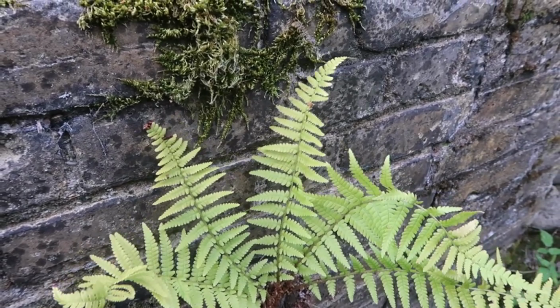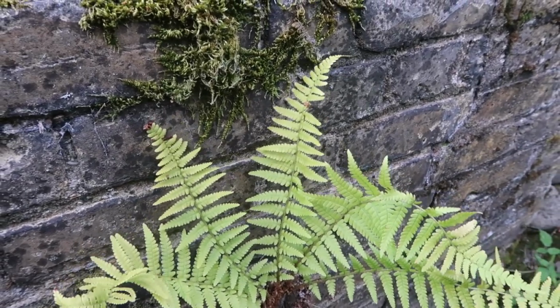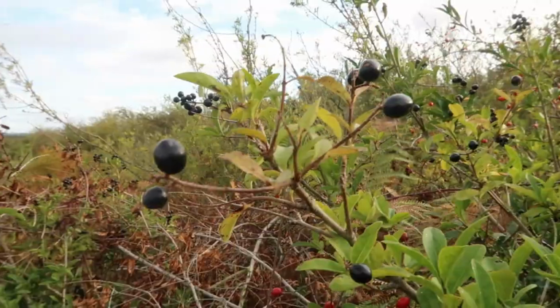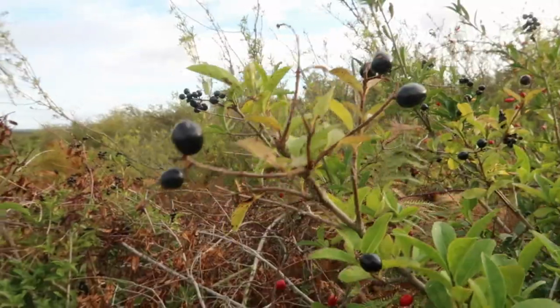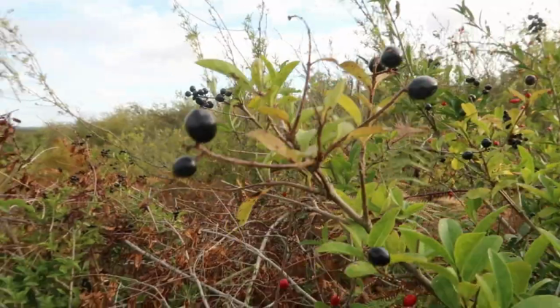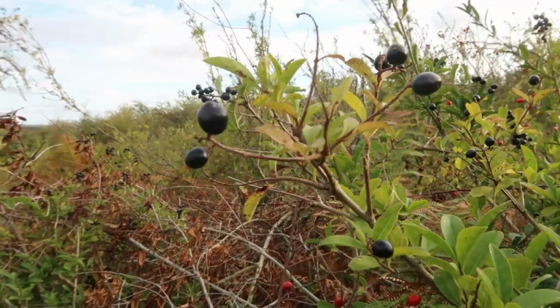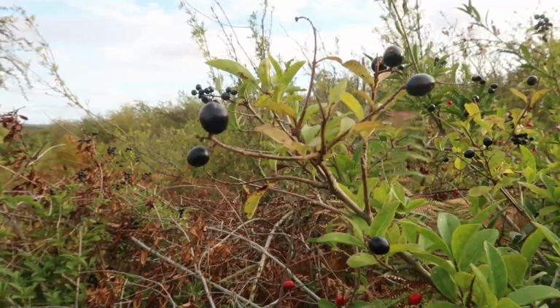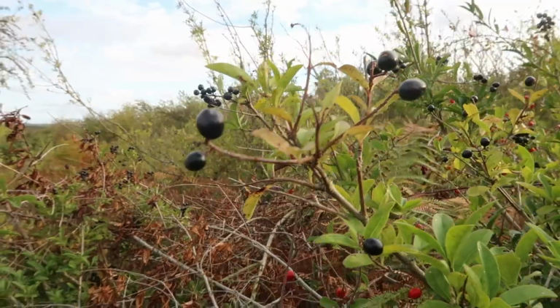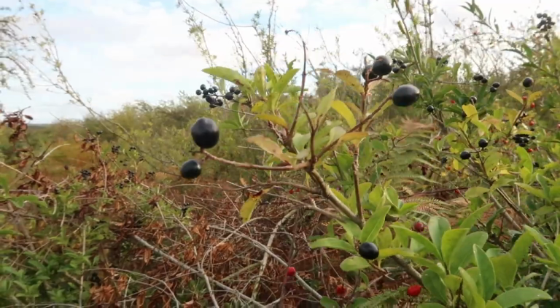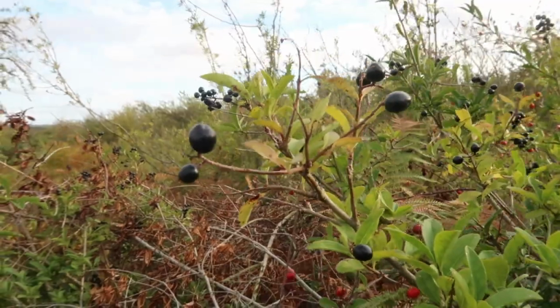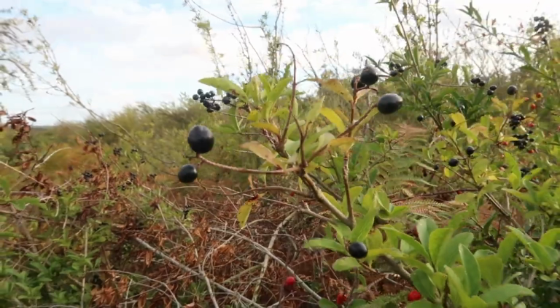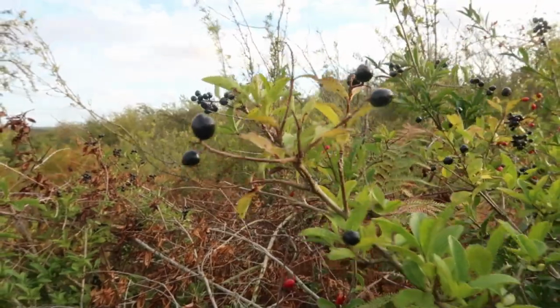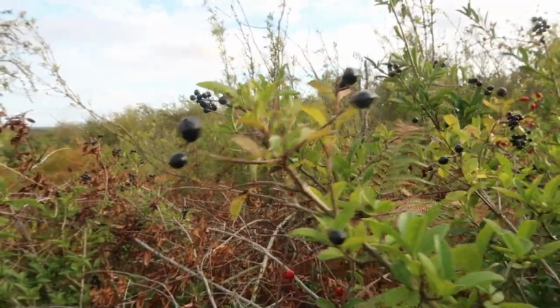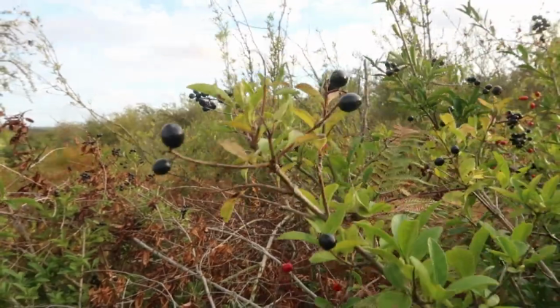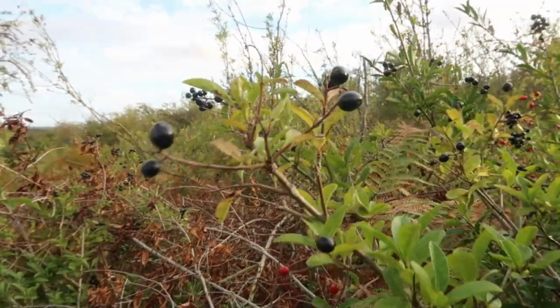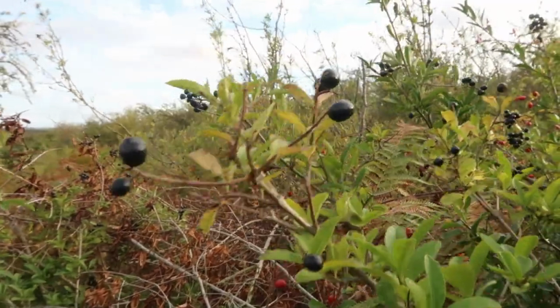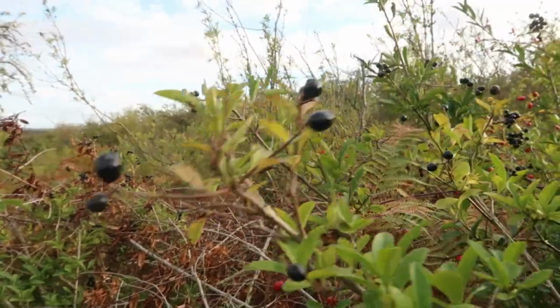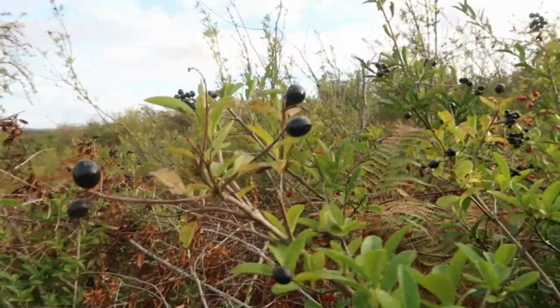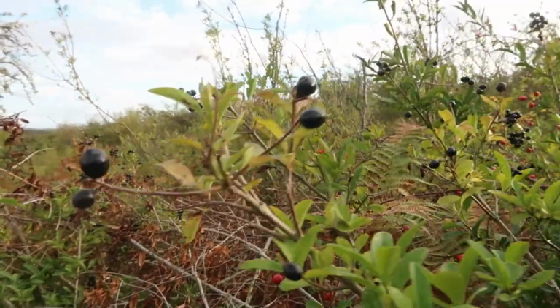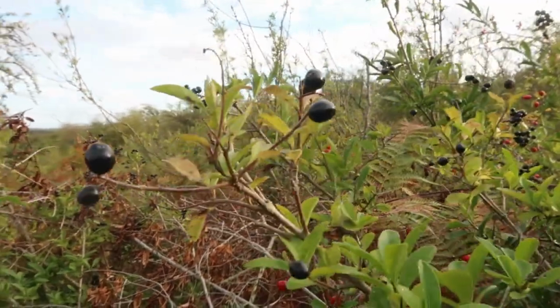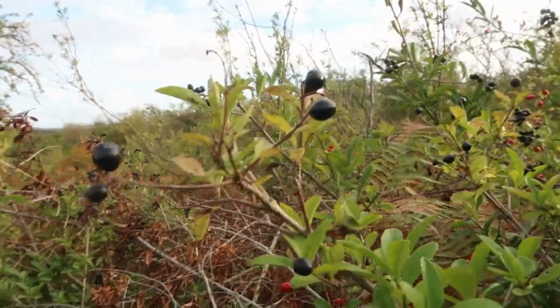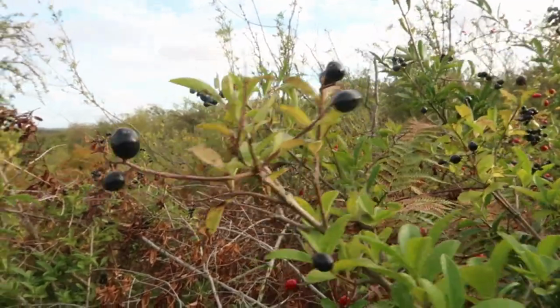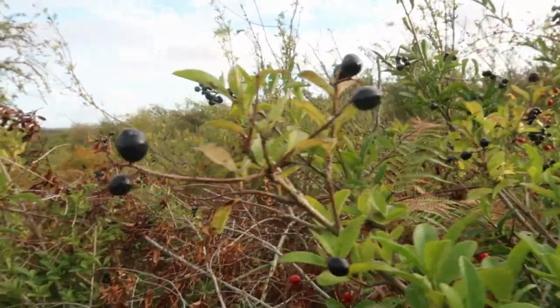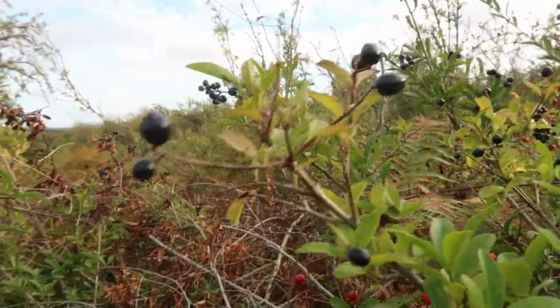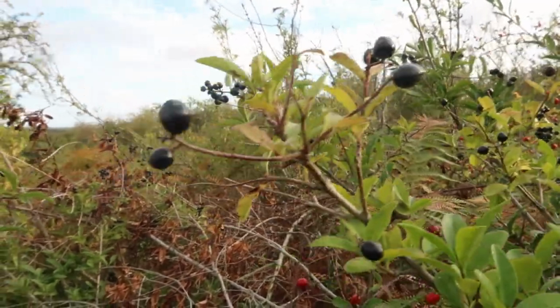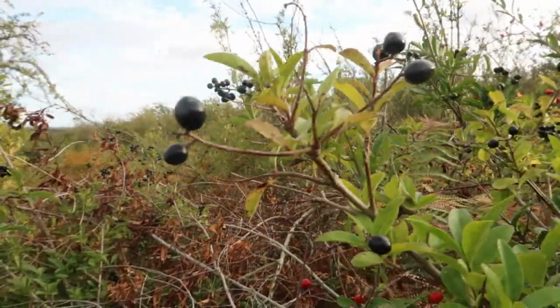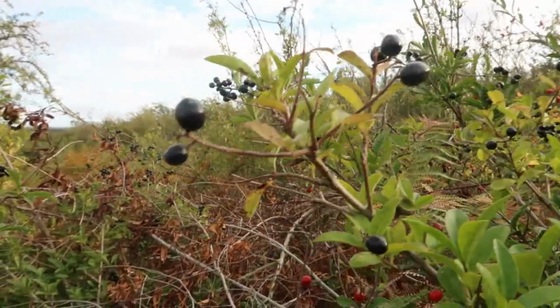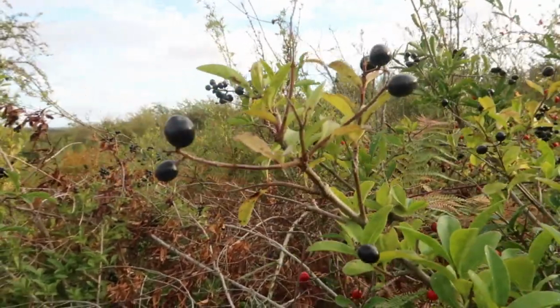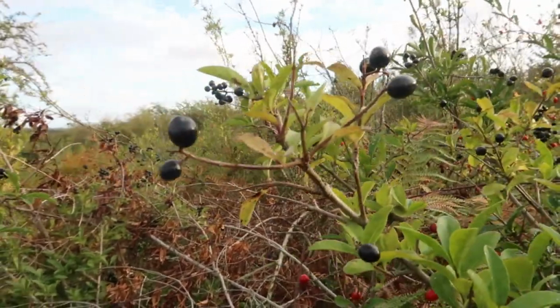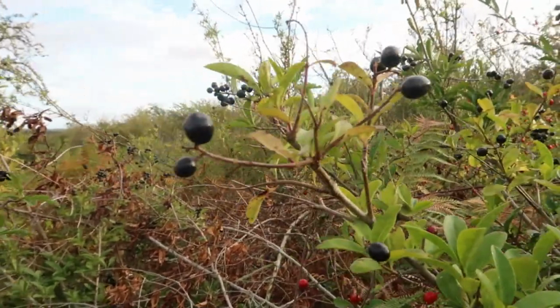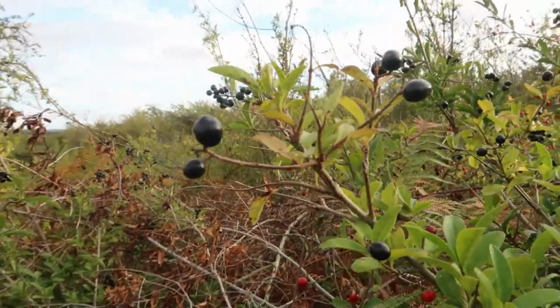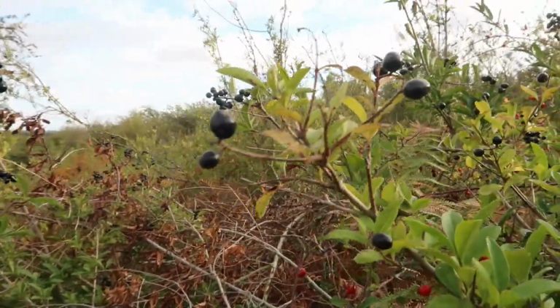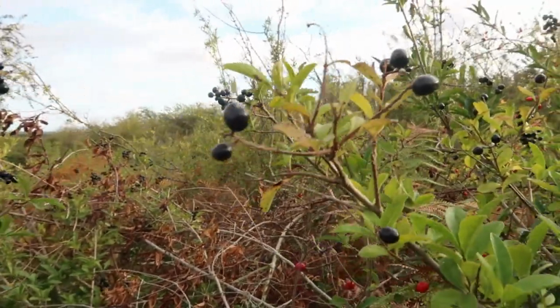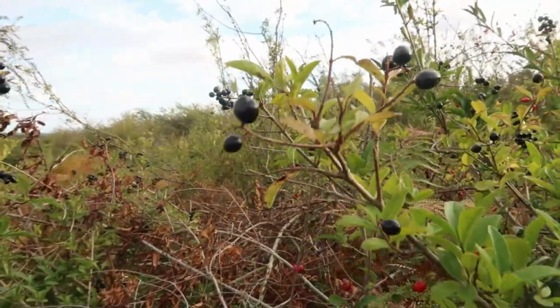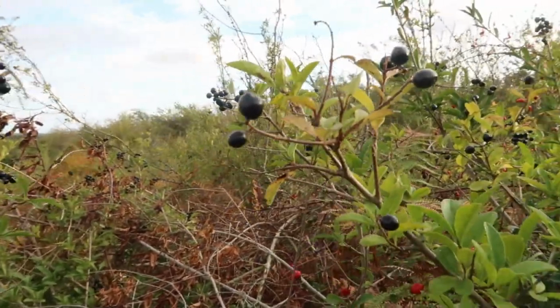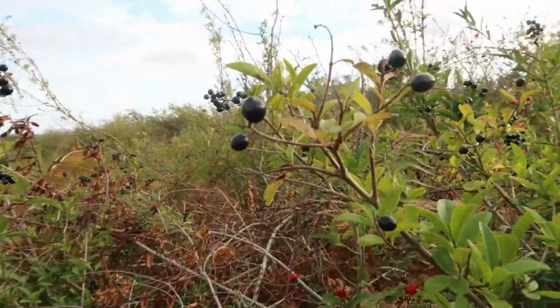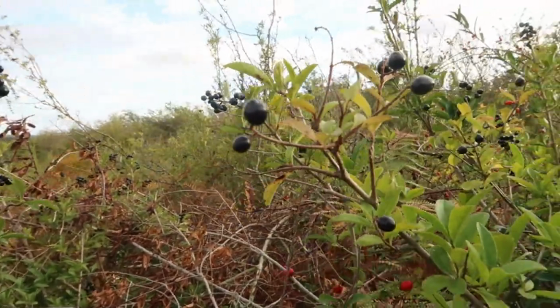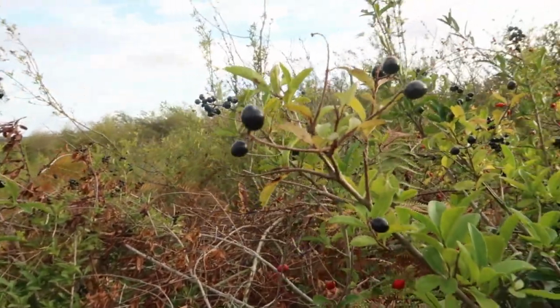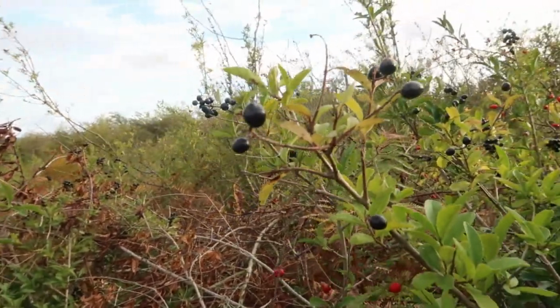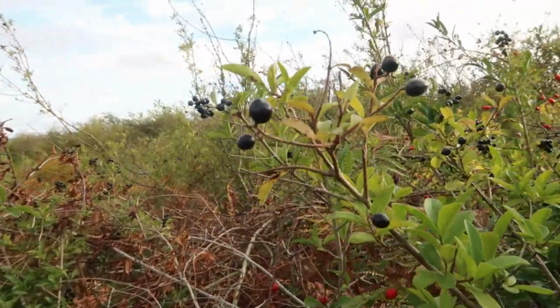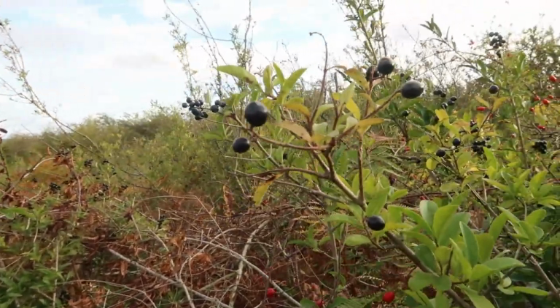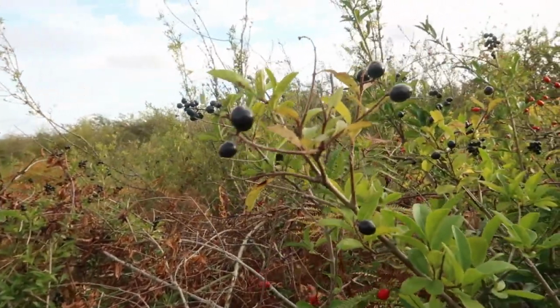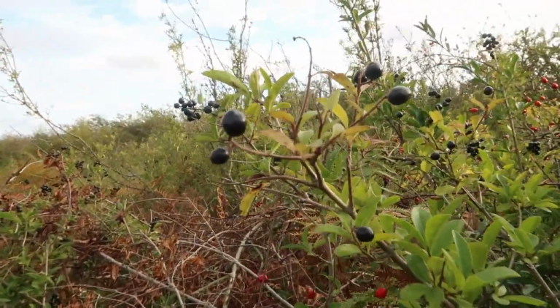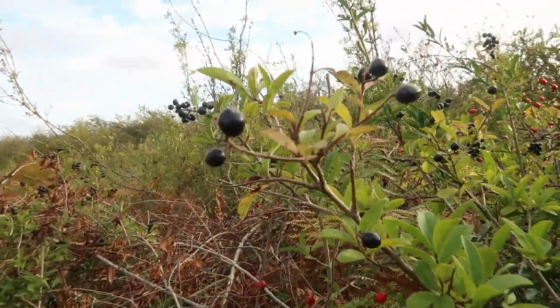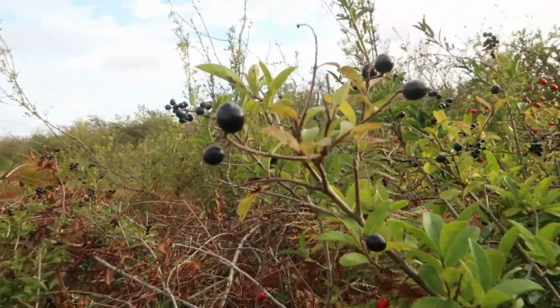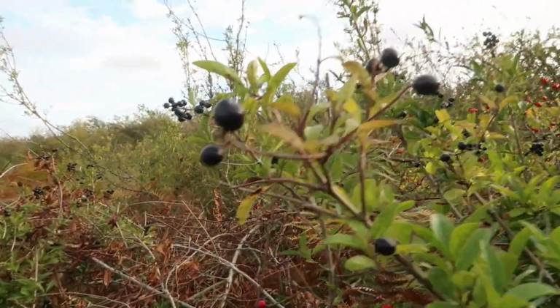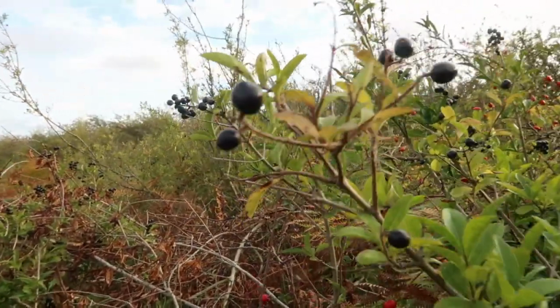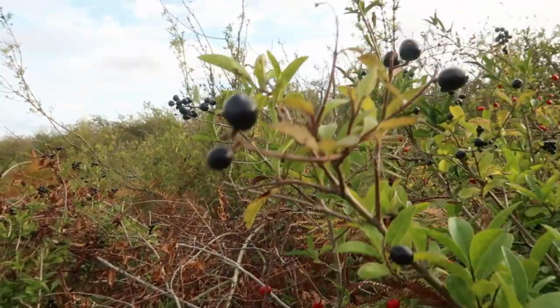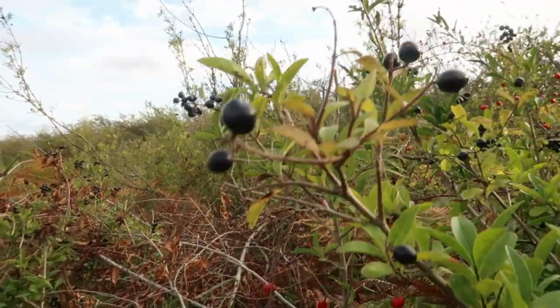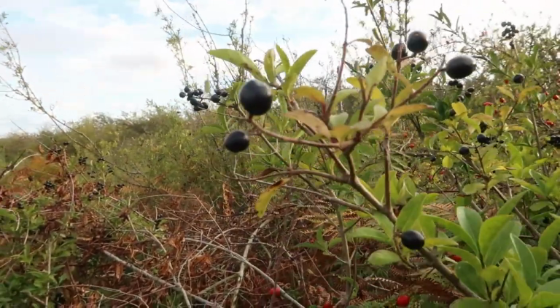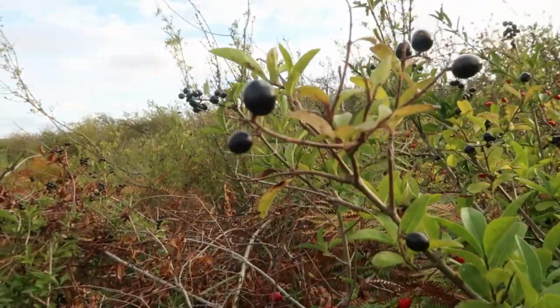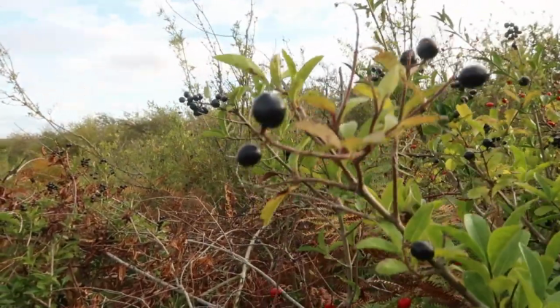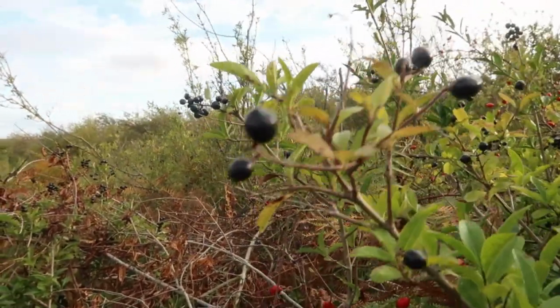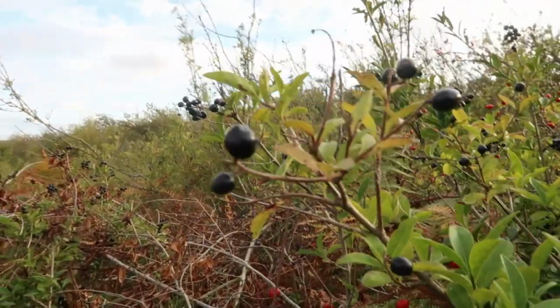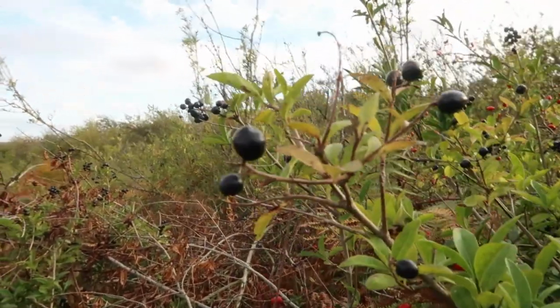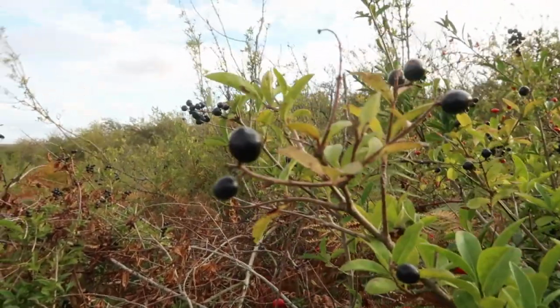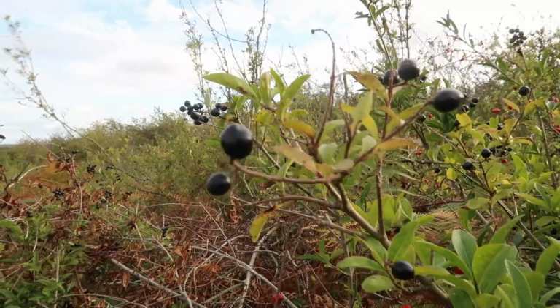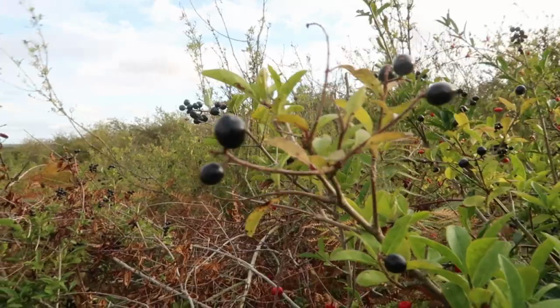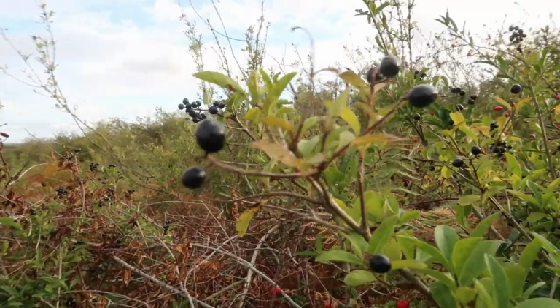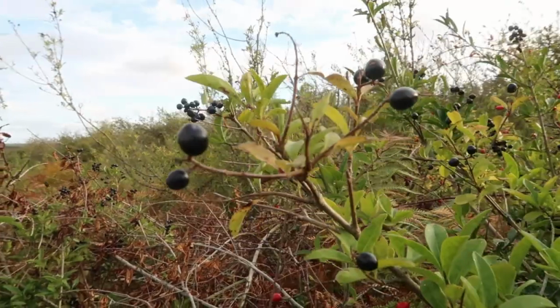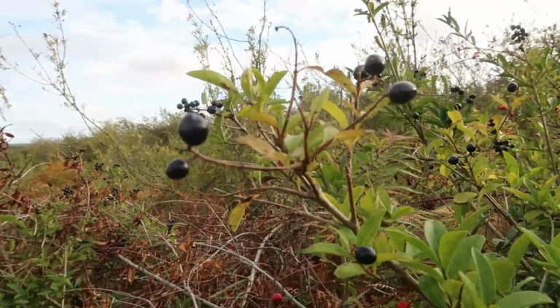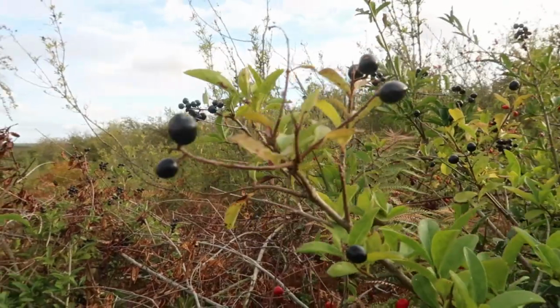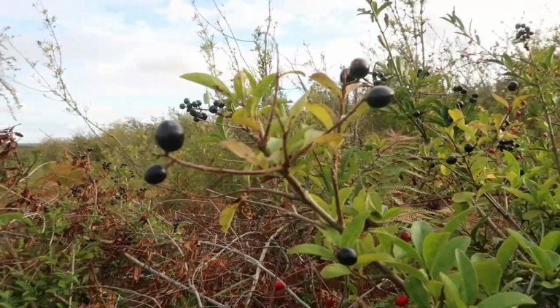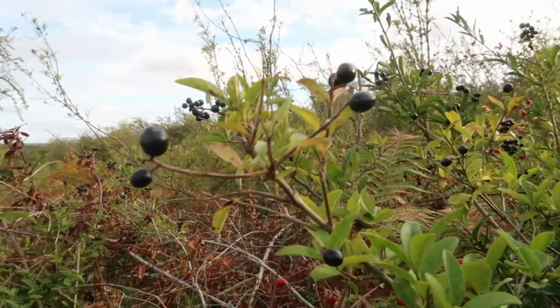If anyone can tell me what these berries are in the comments section, I would really like to know because they look absolutely horrifying.